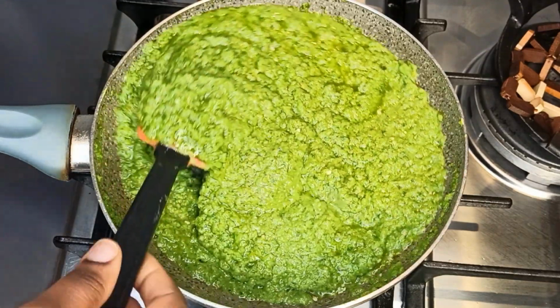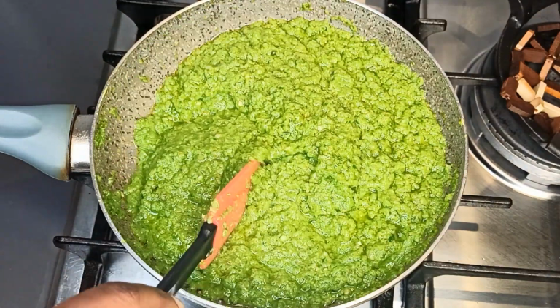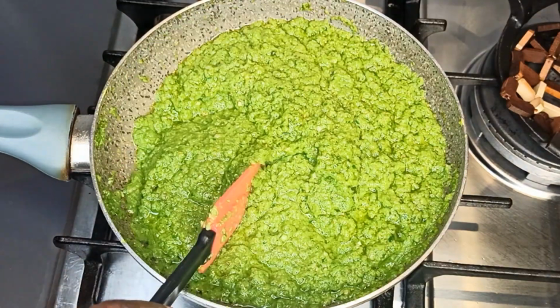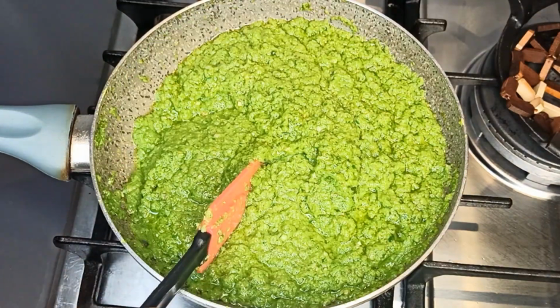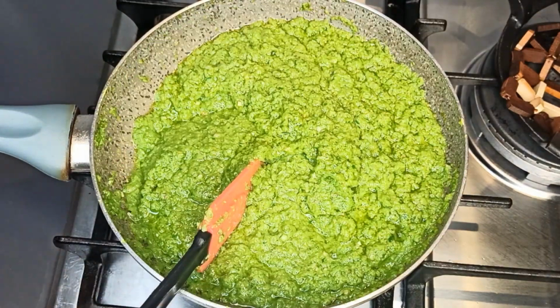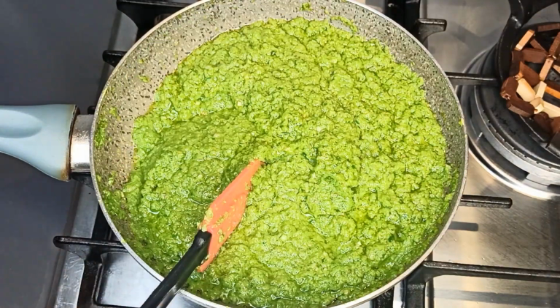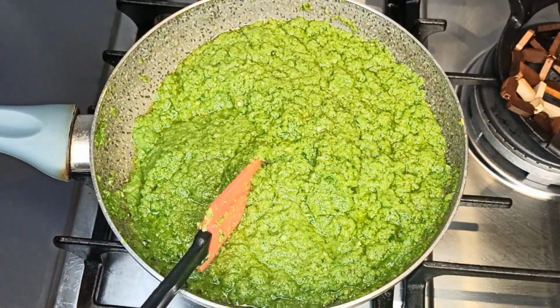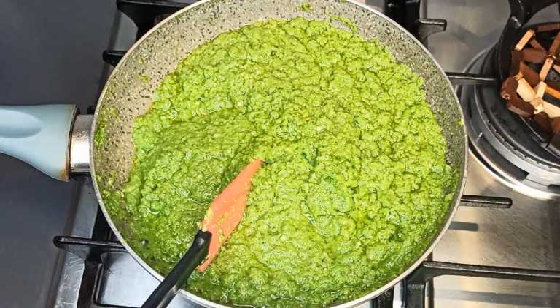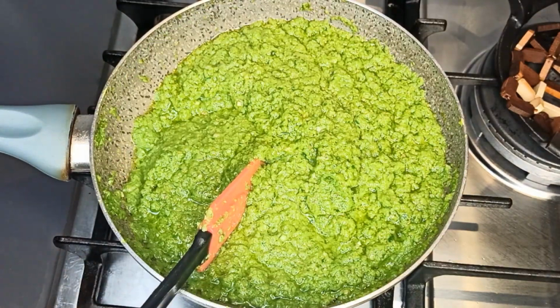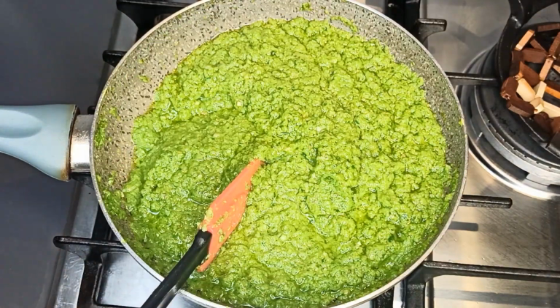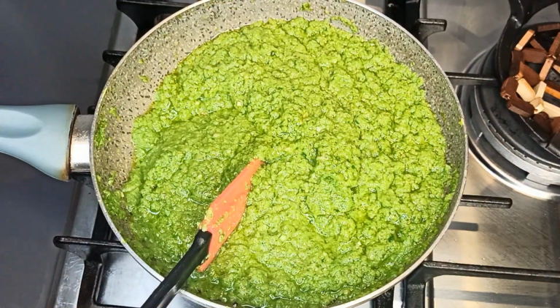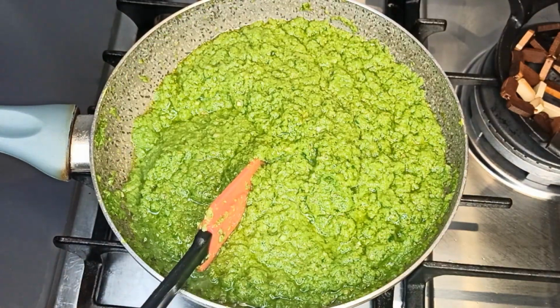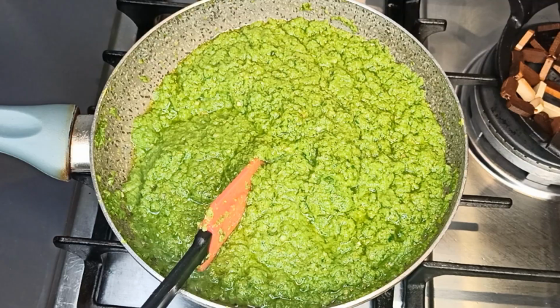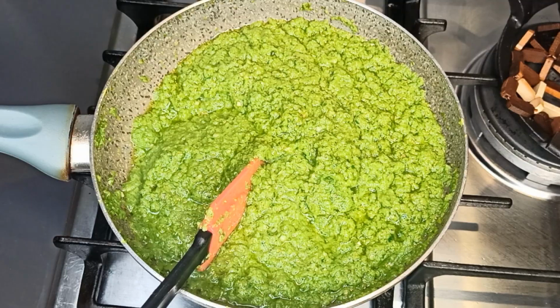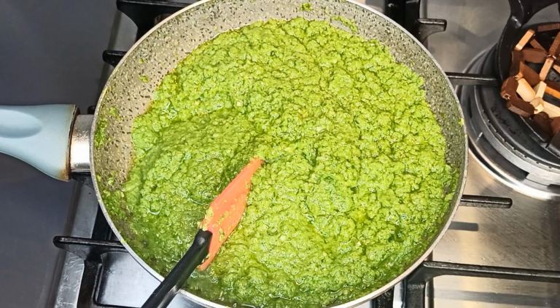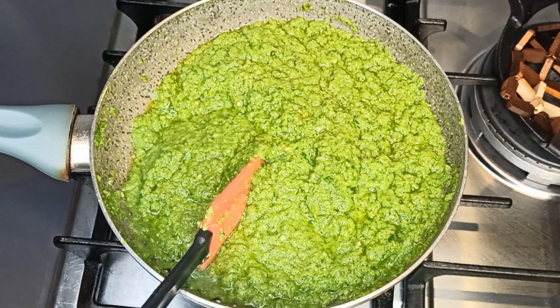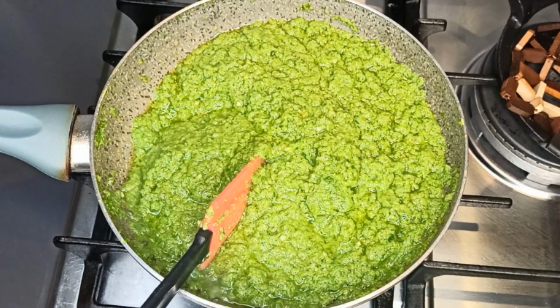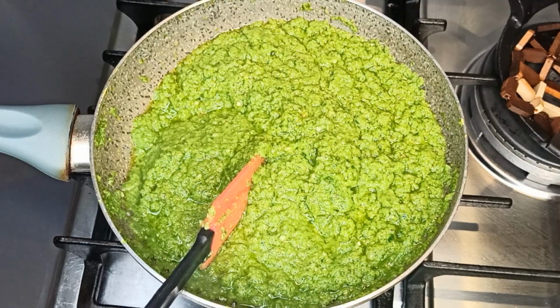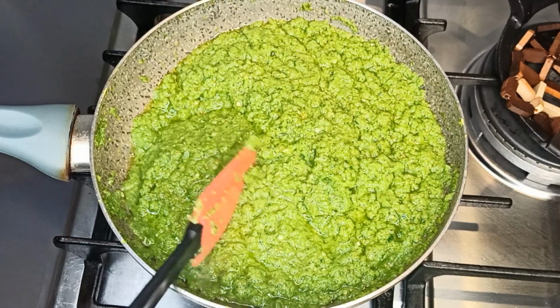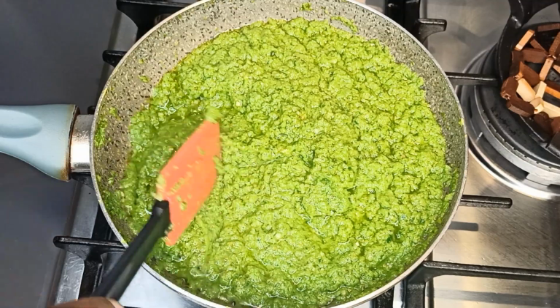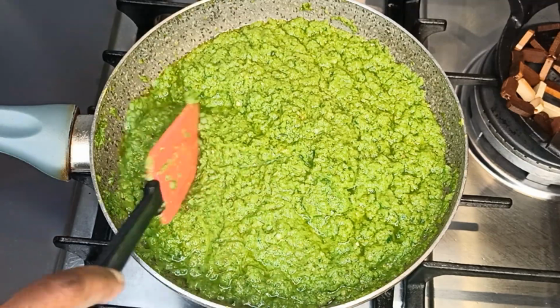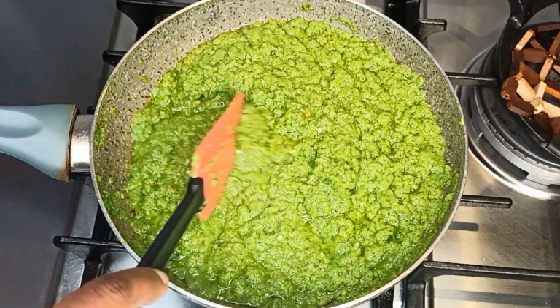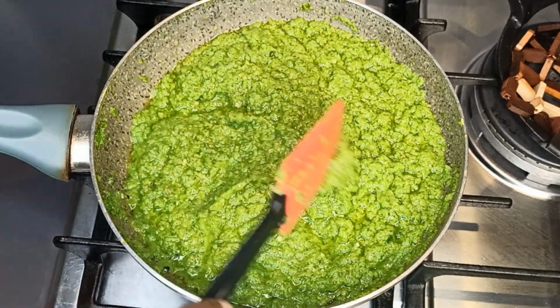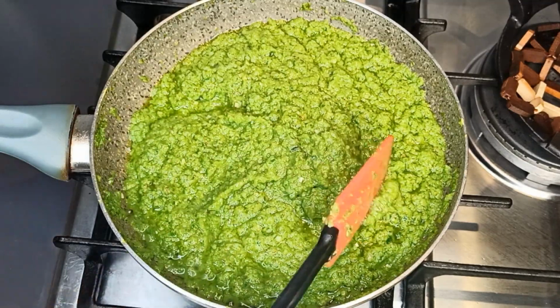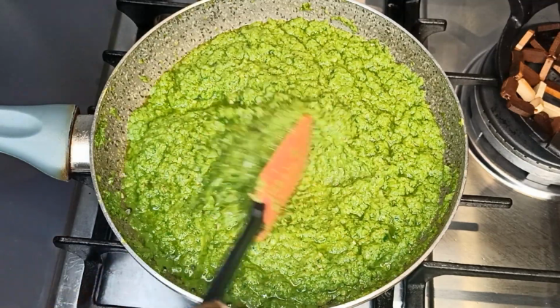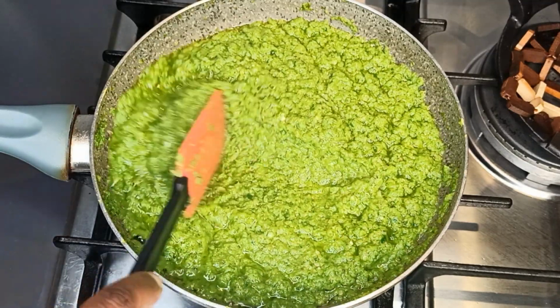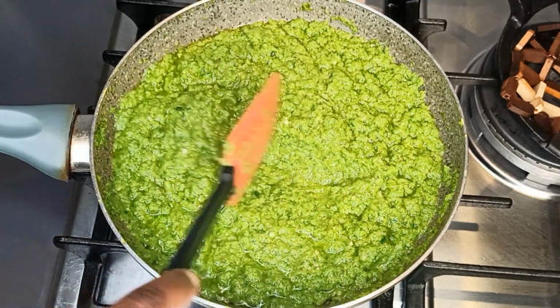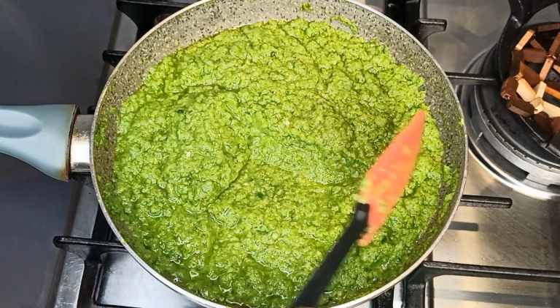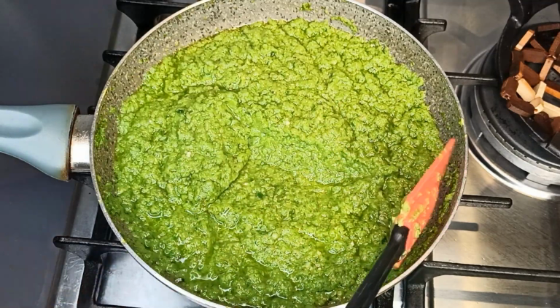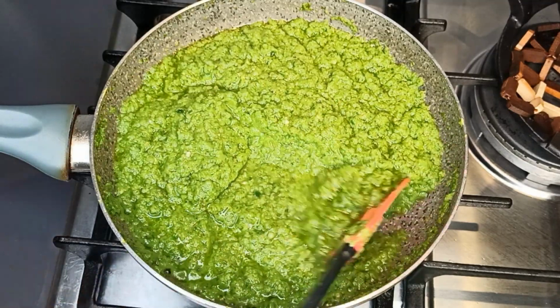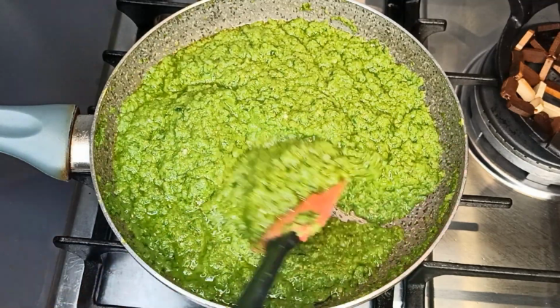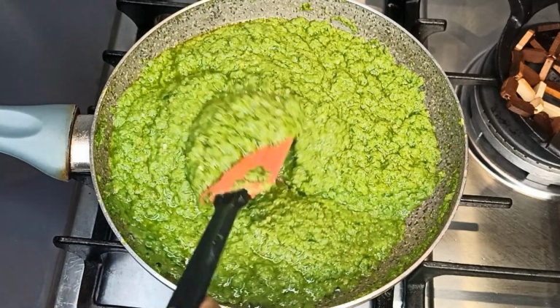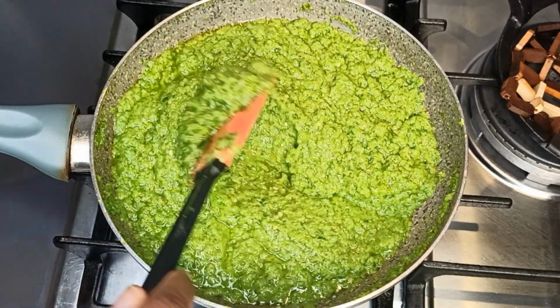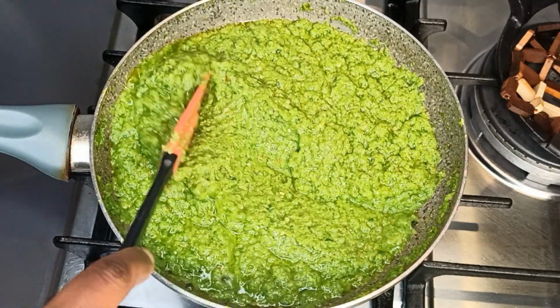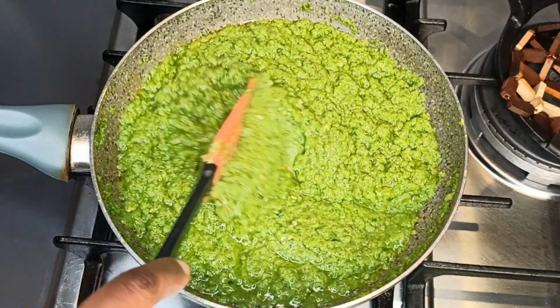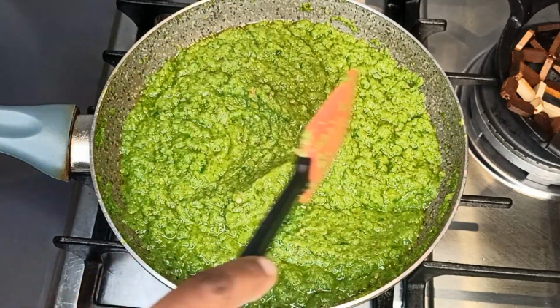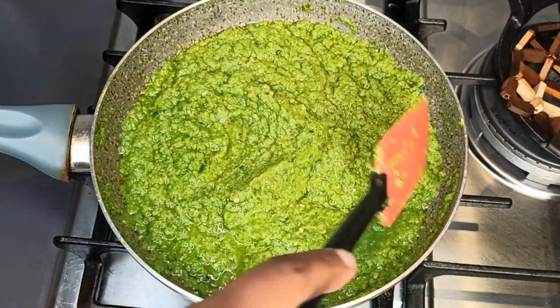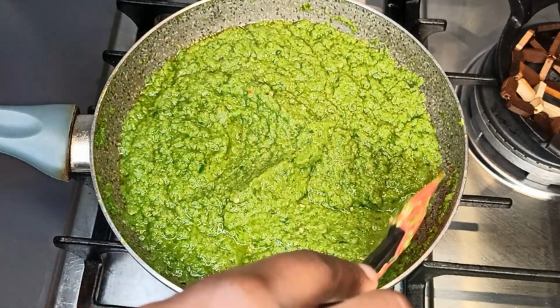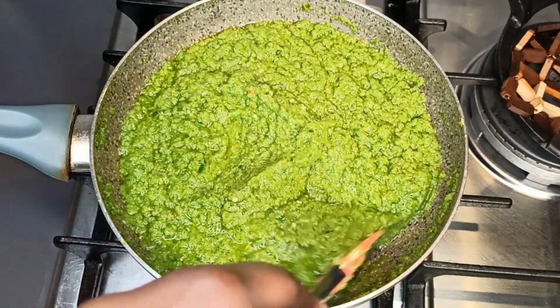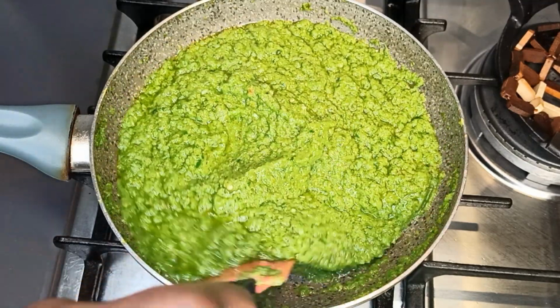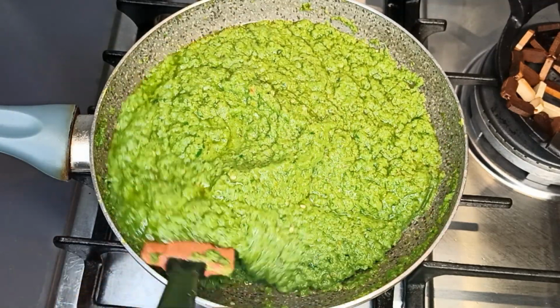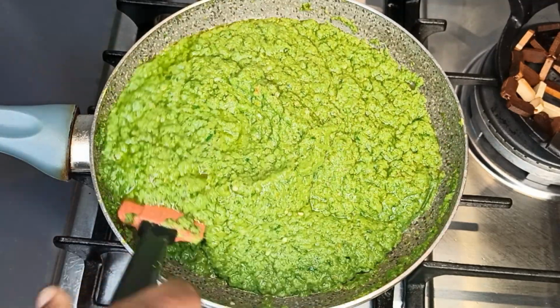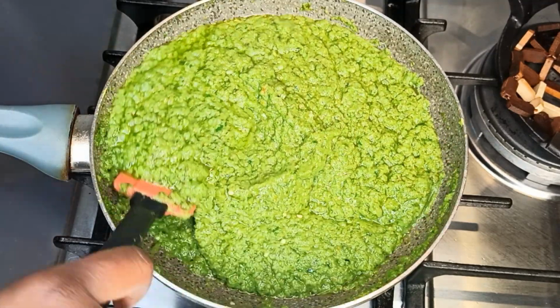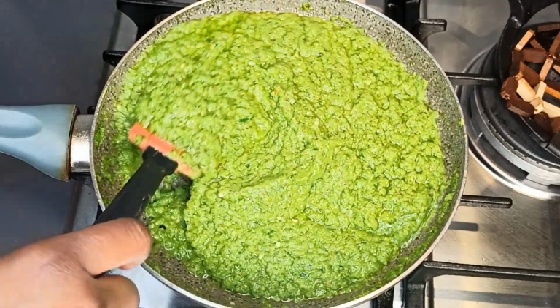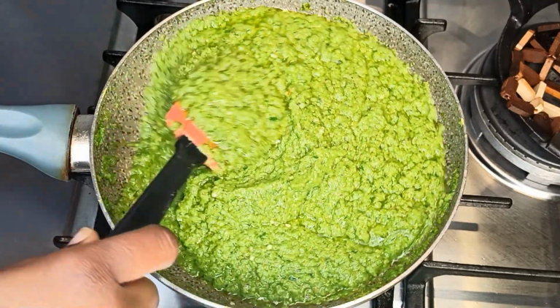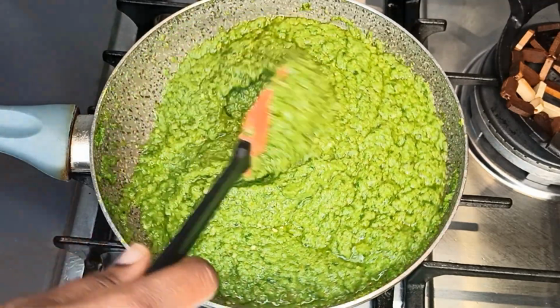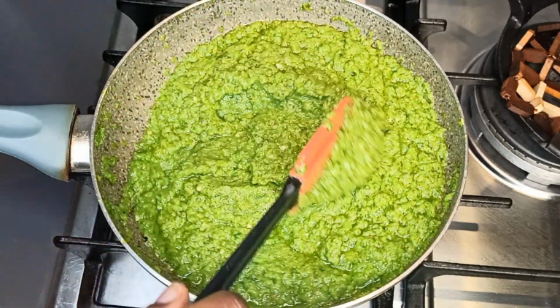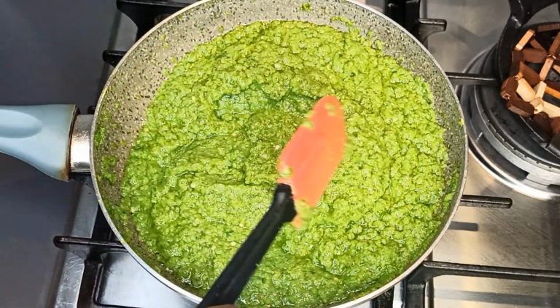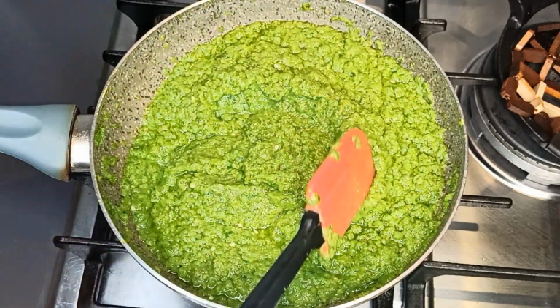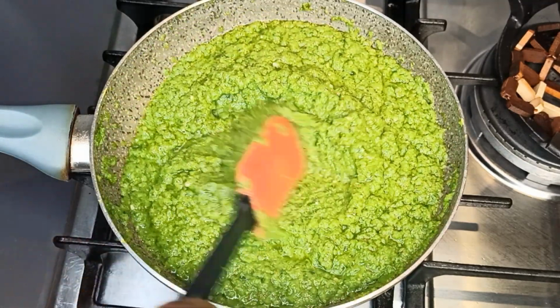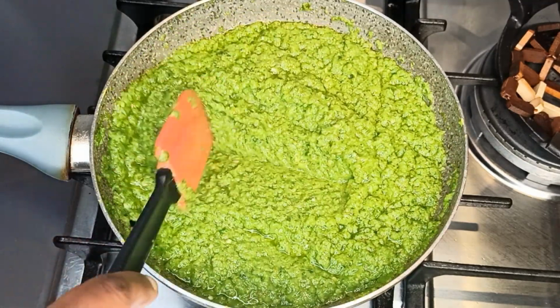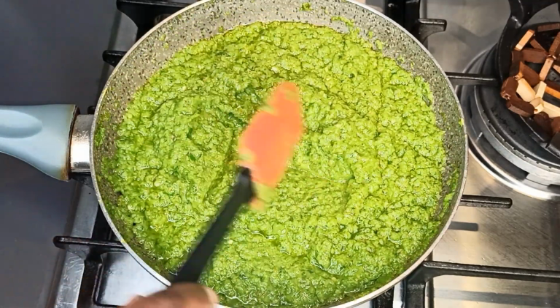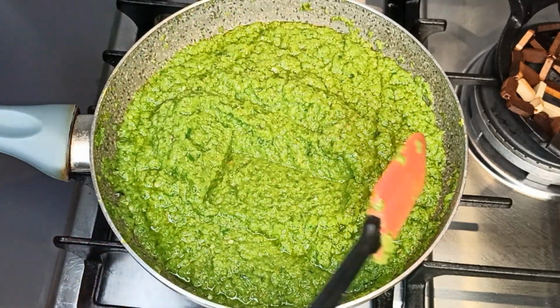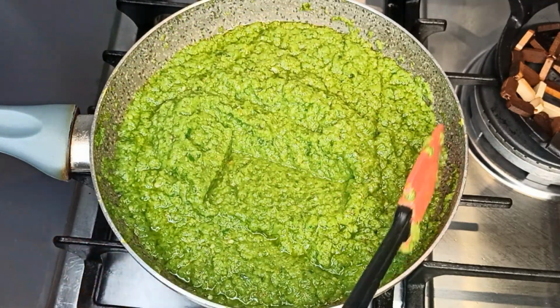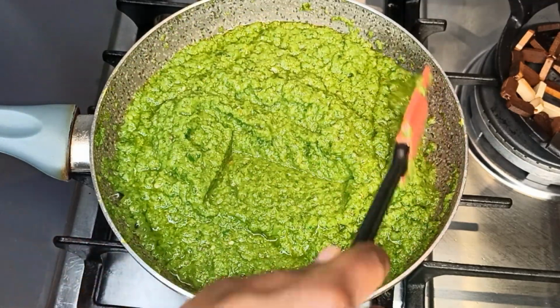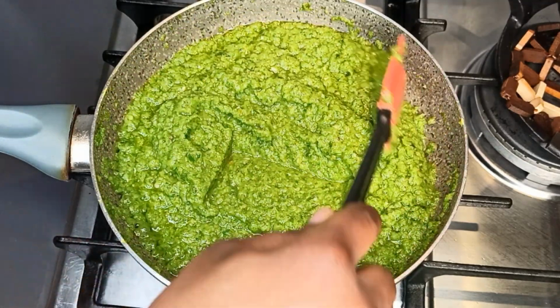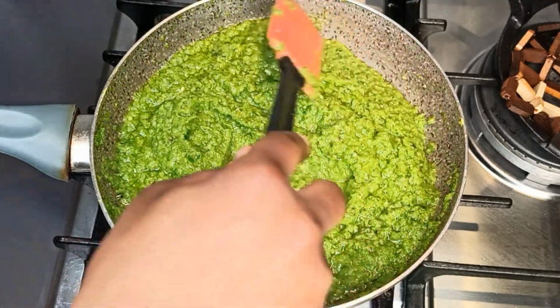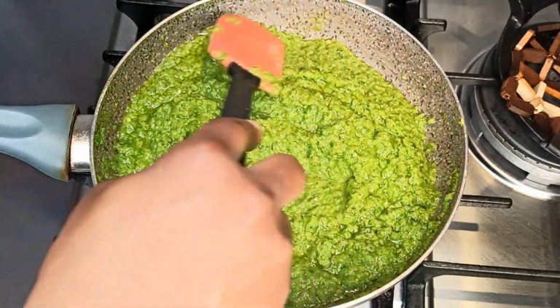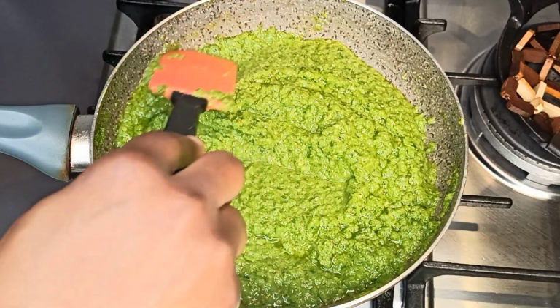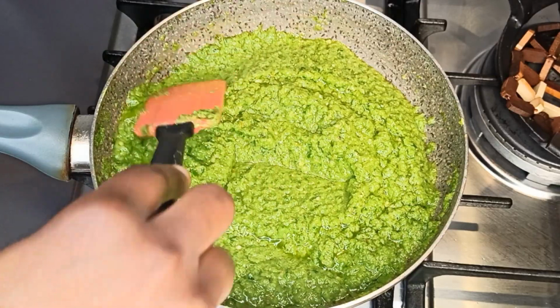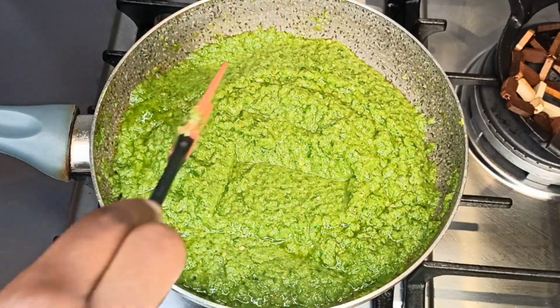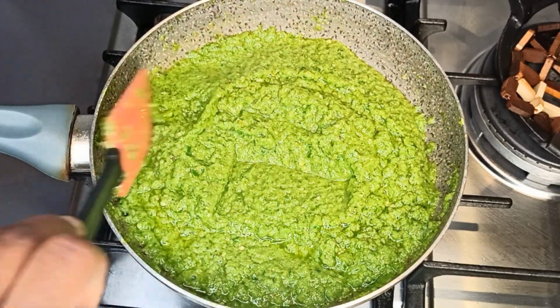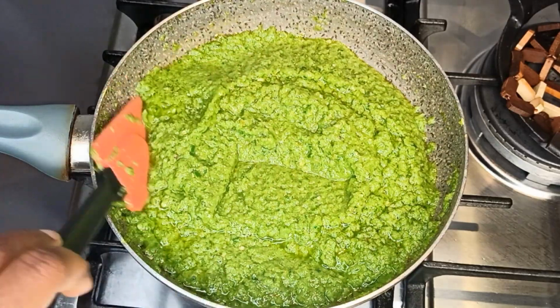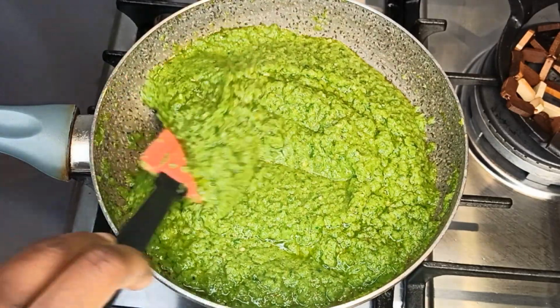This is something you don't have to stay away from — you have to stay close to it, checking from time to time. Keep stirring until it gets ready.